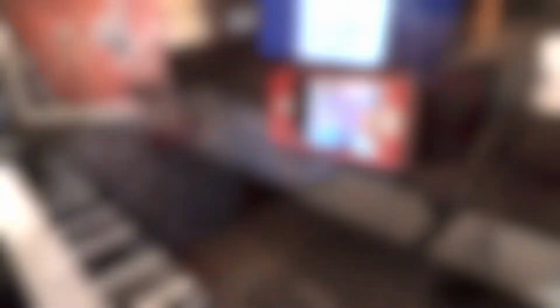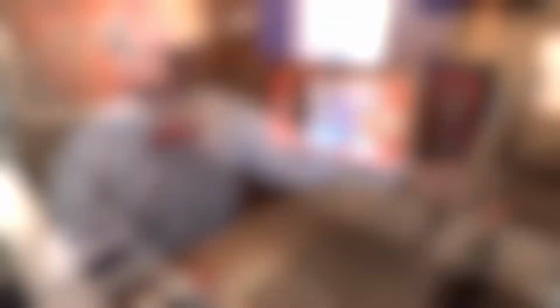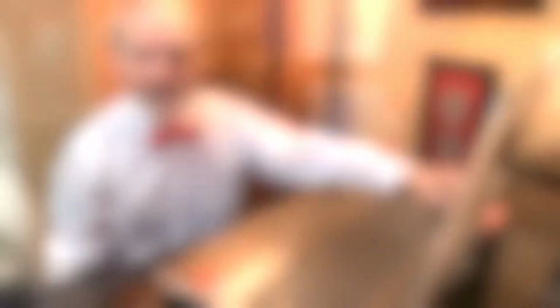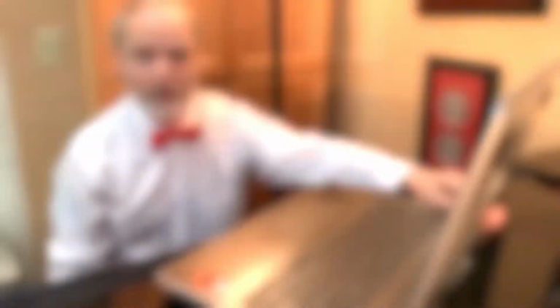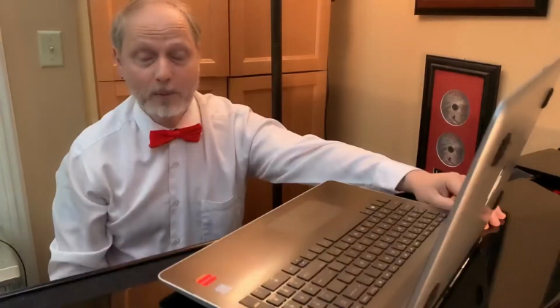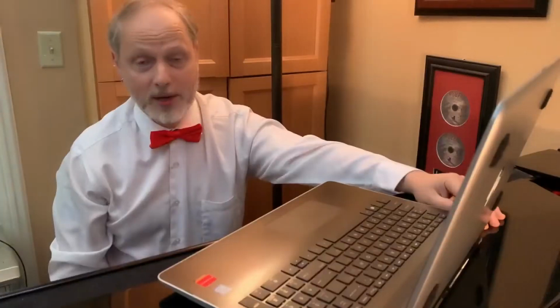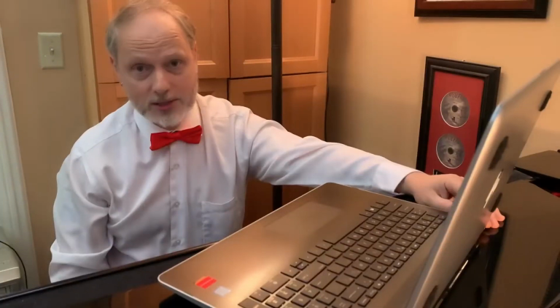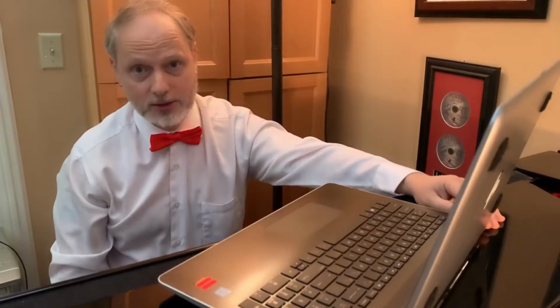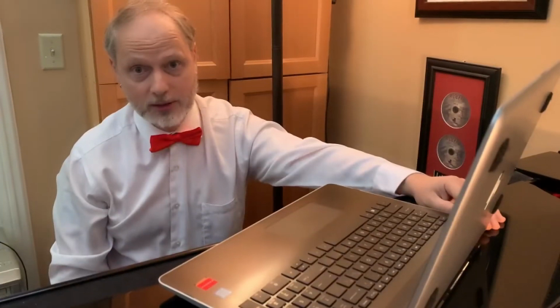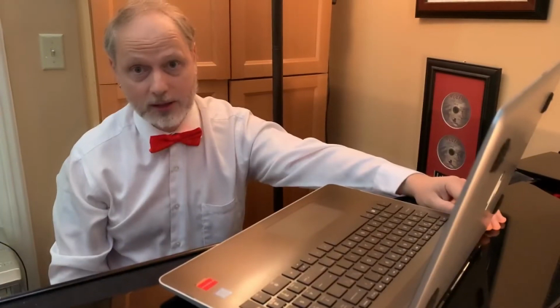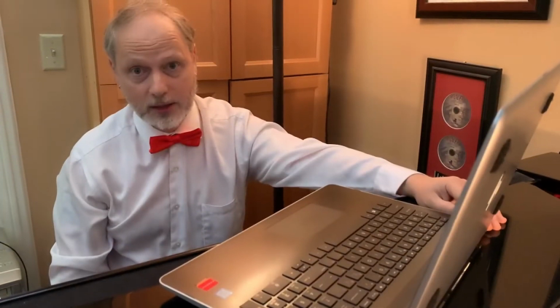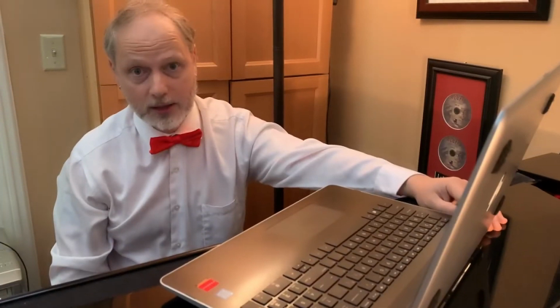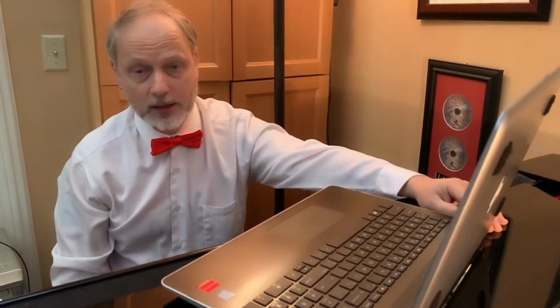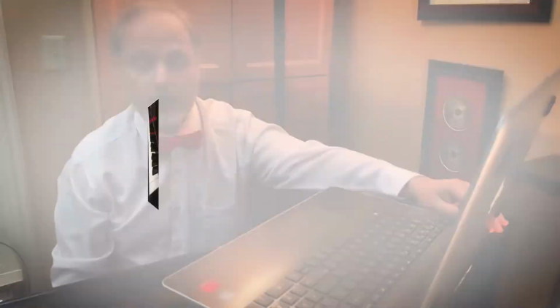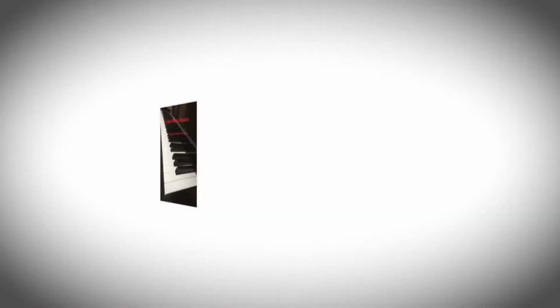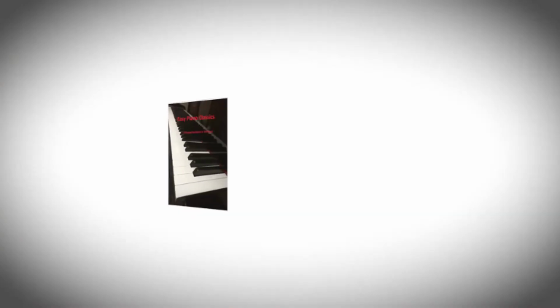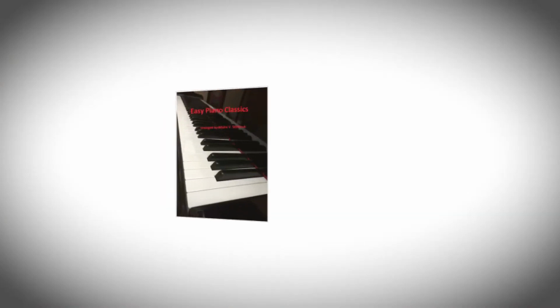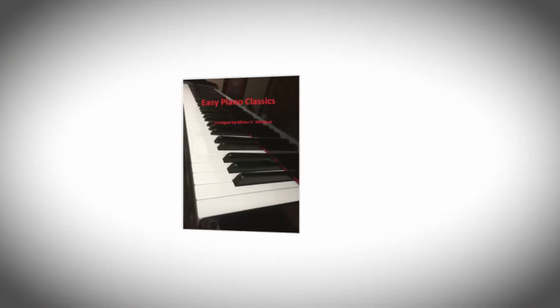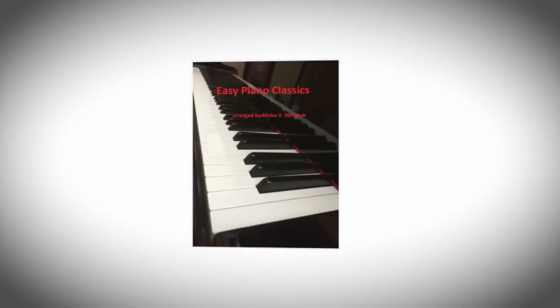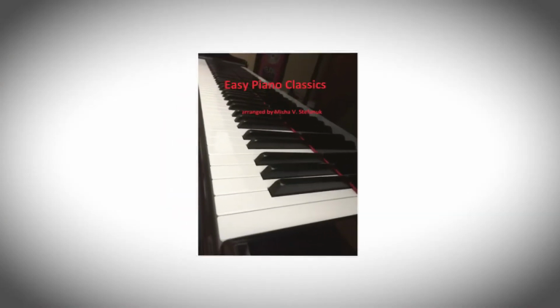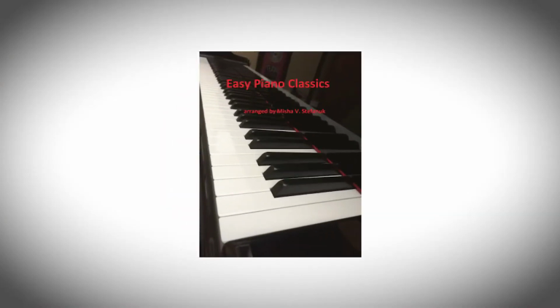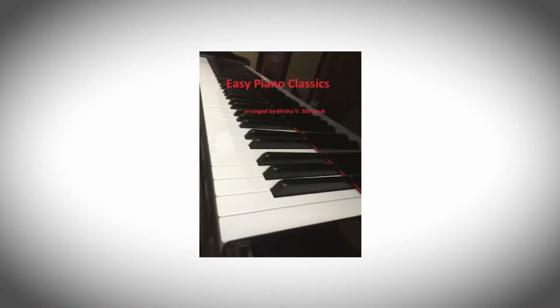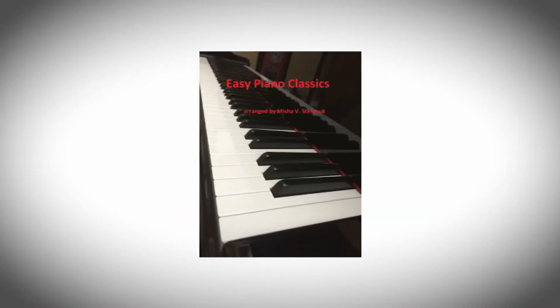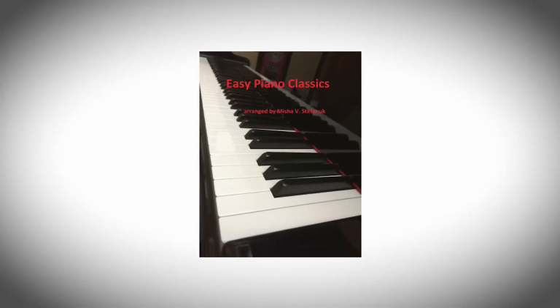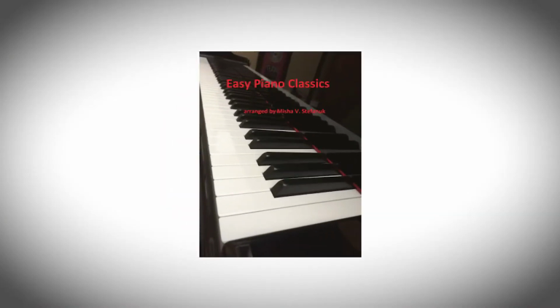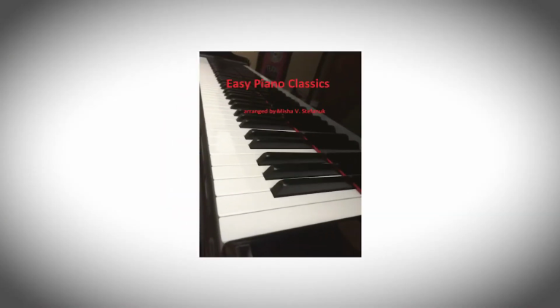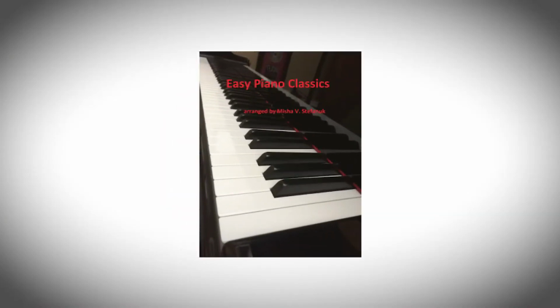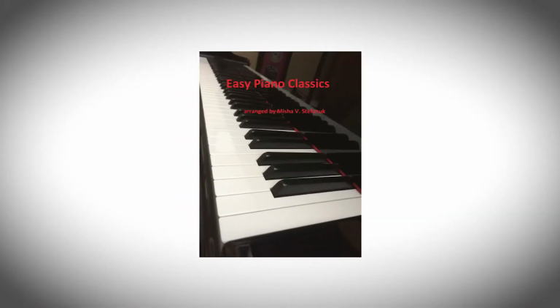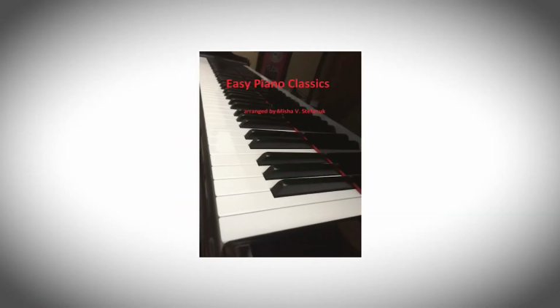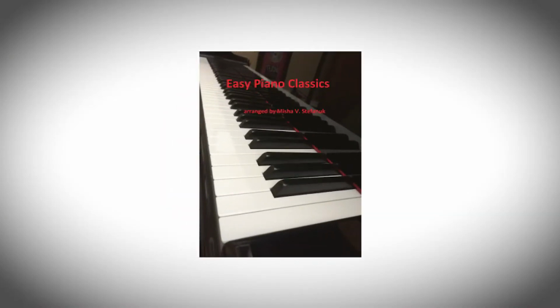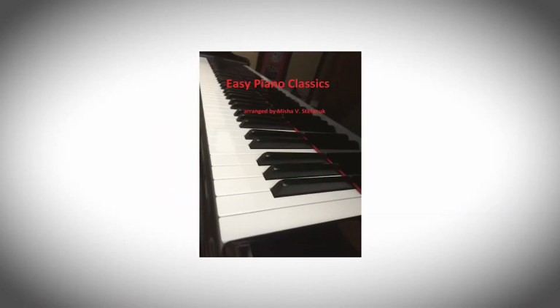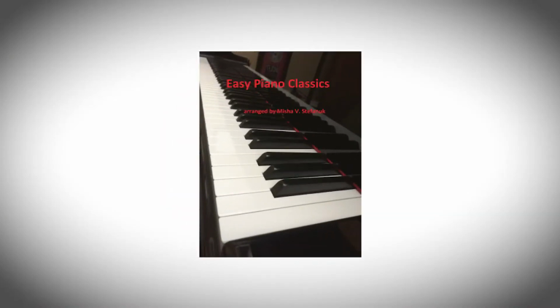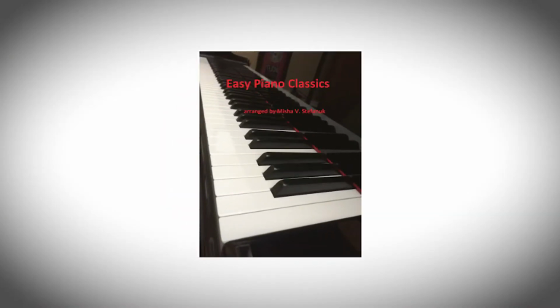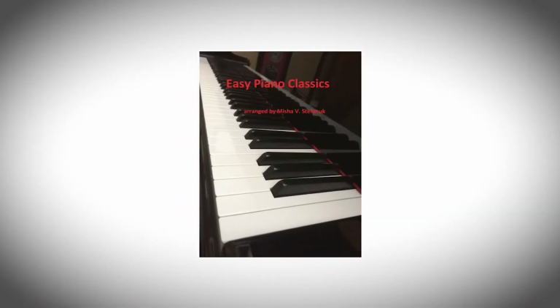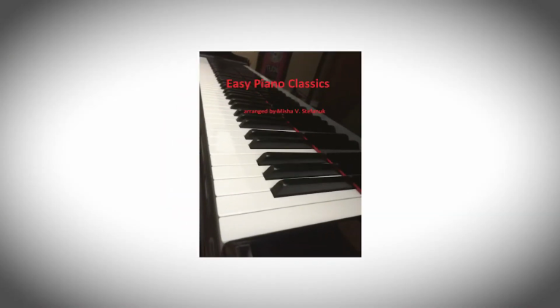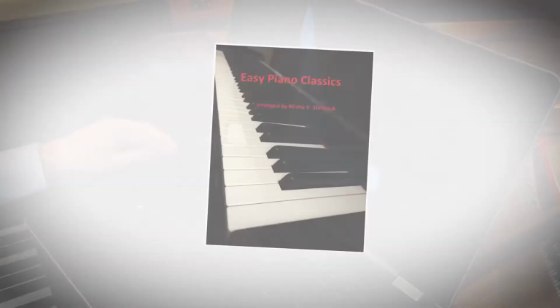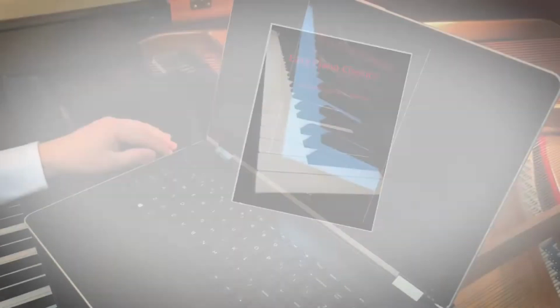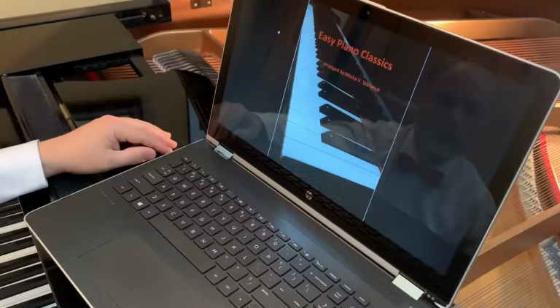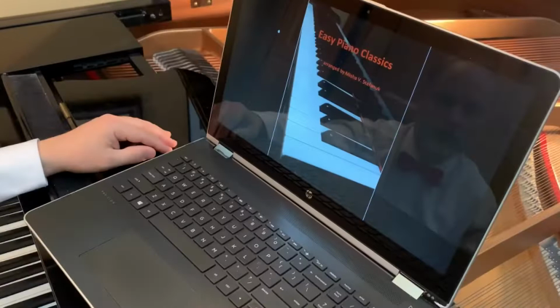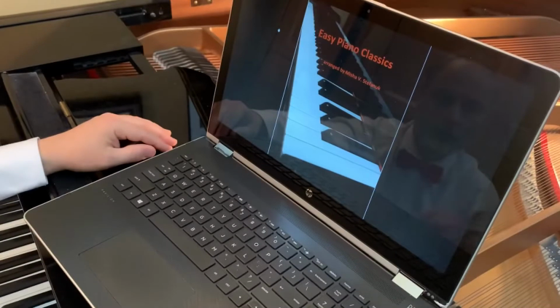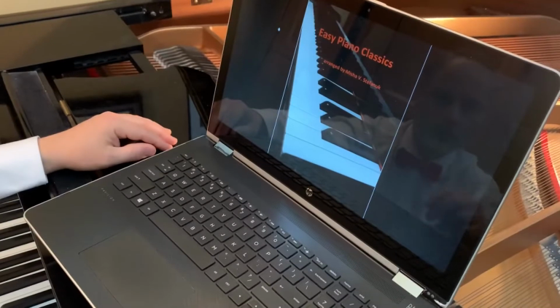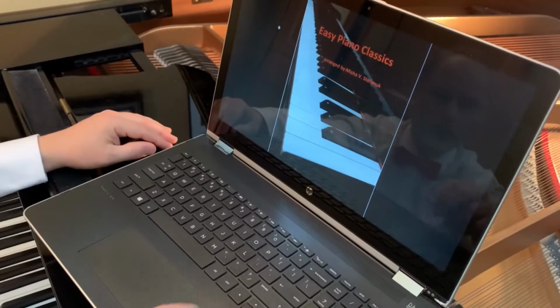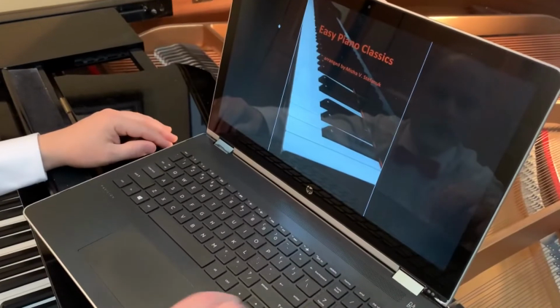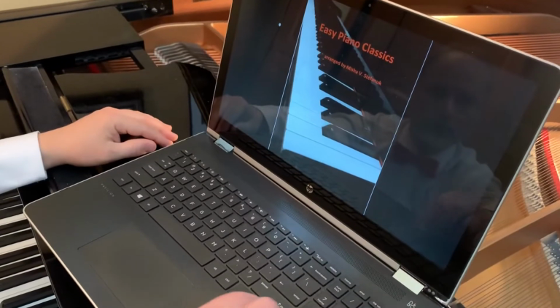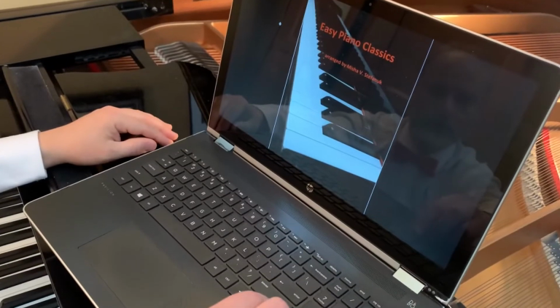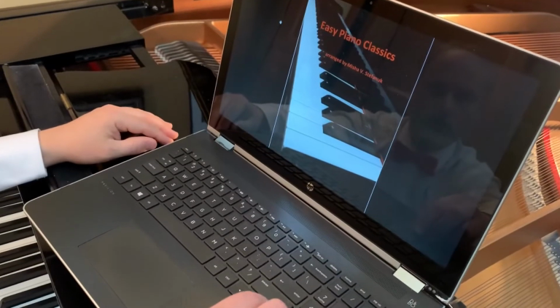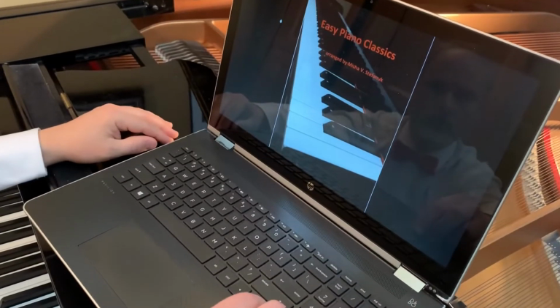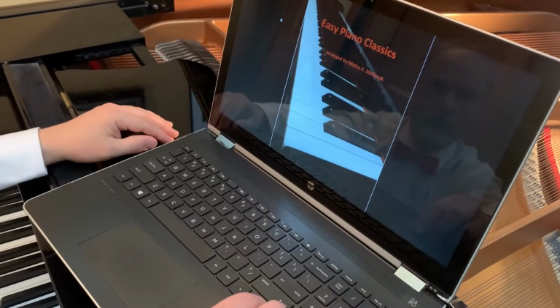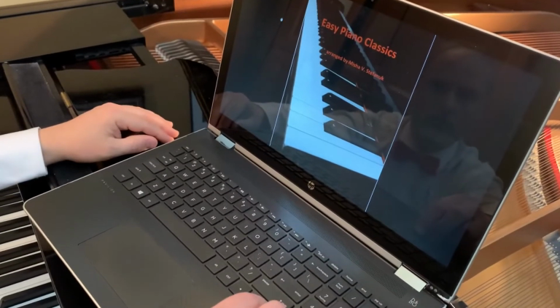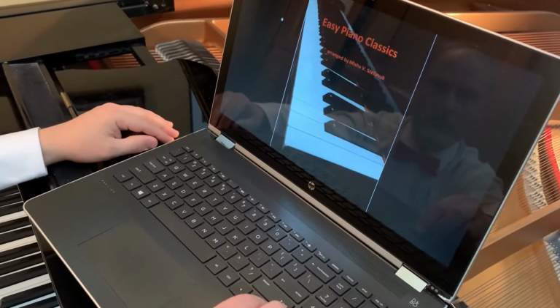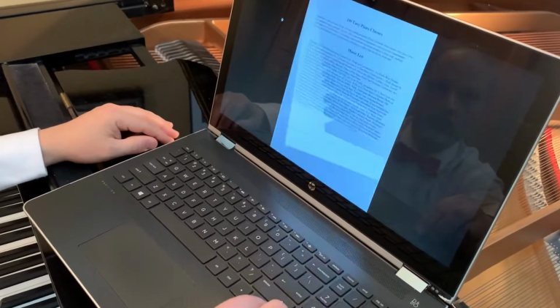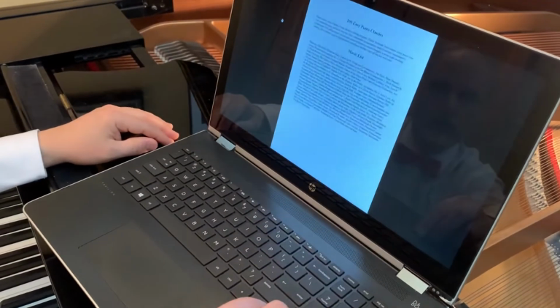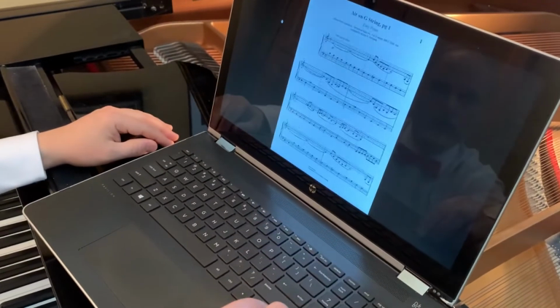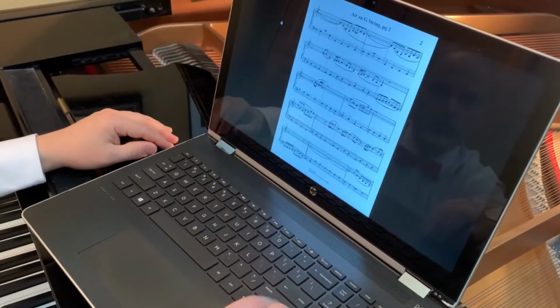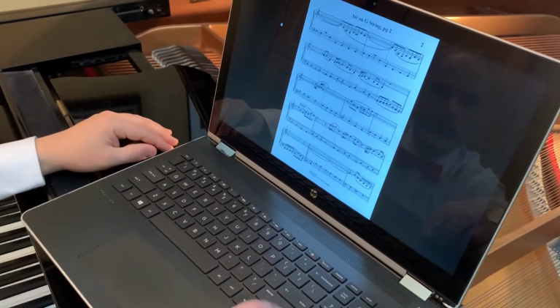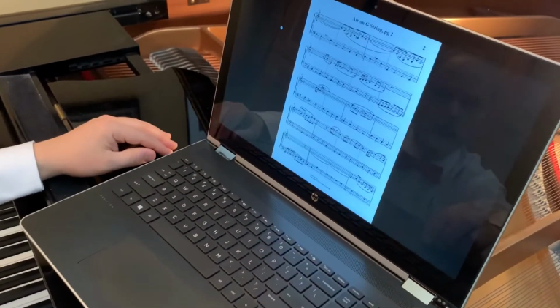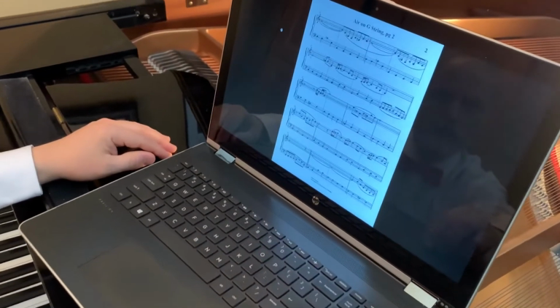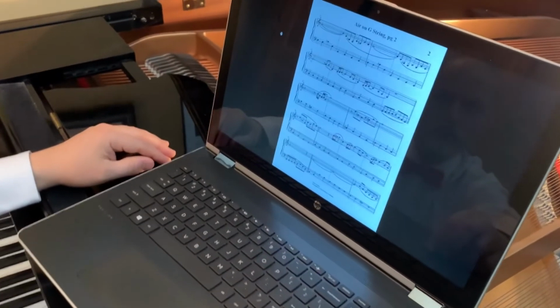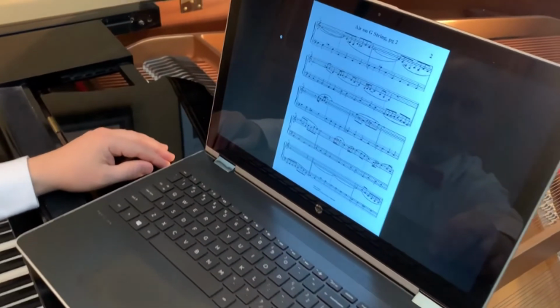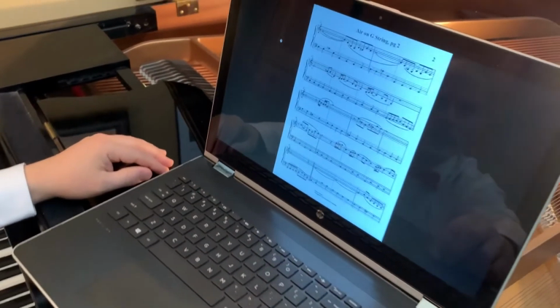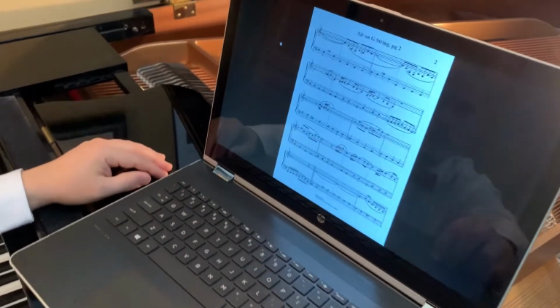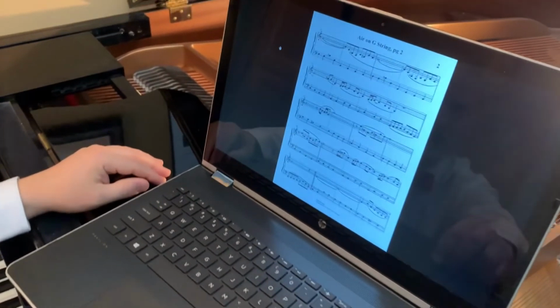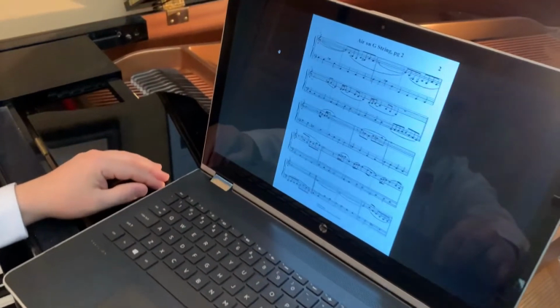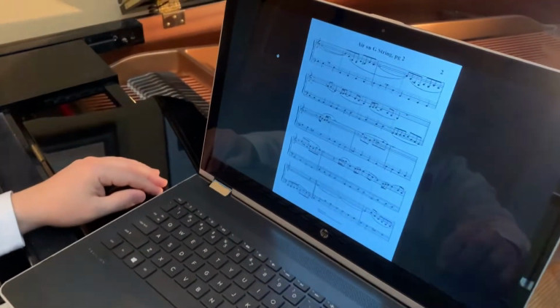My student and I work from the same virtual sheet music, including over 40 of my own instructional books.